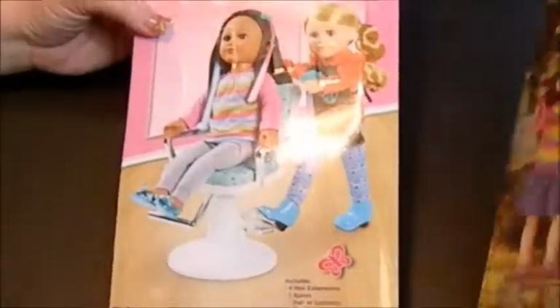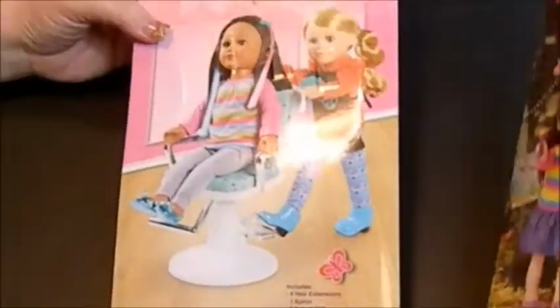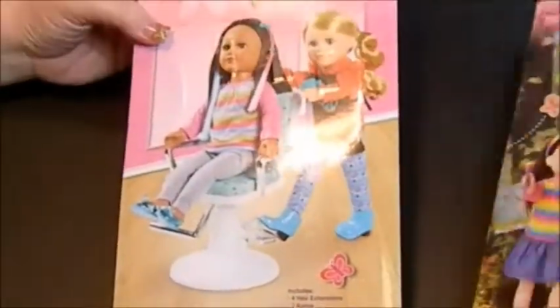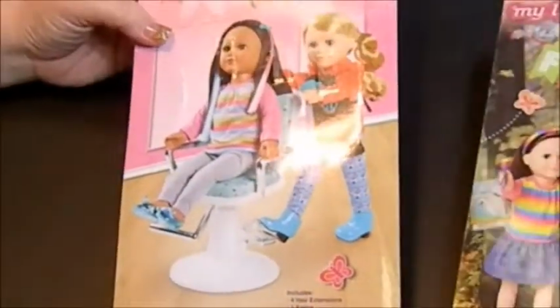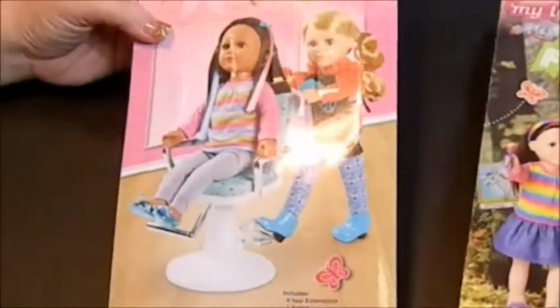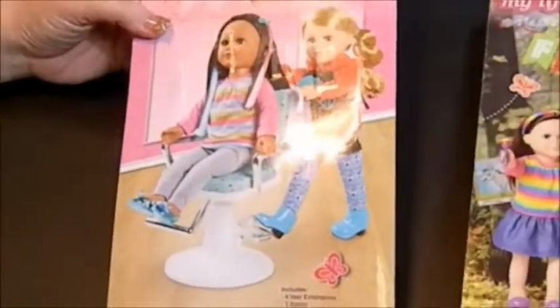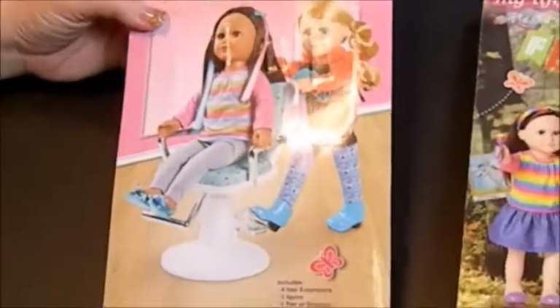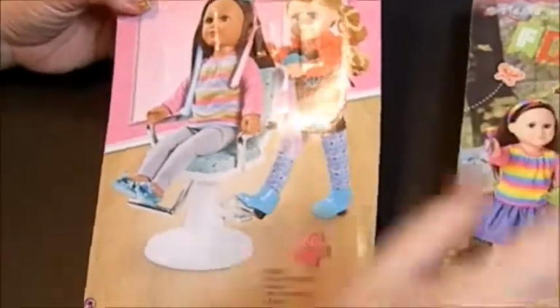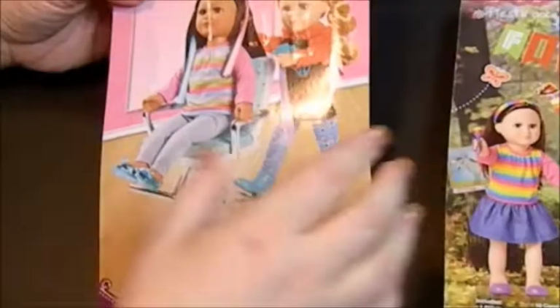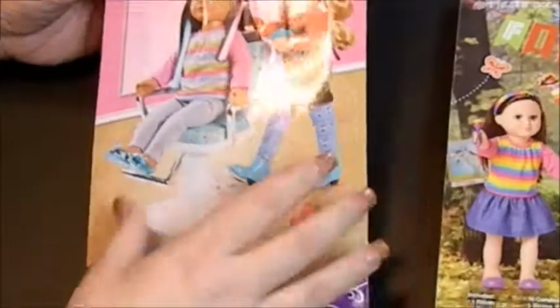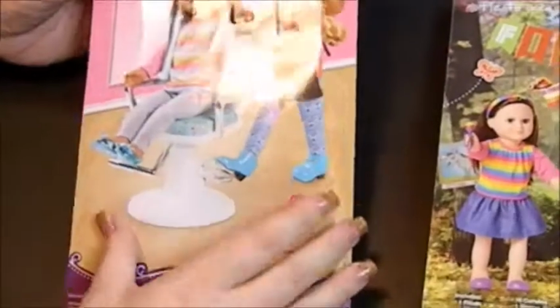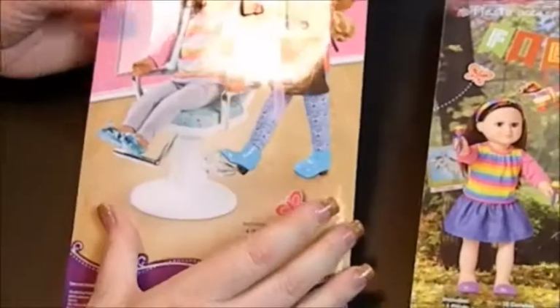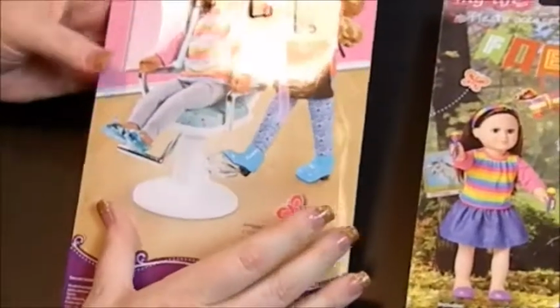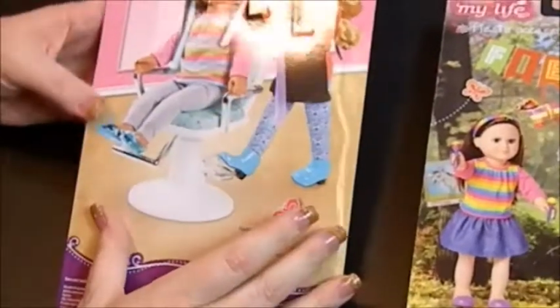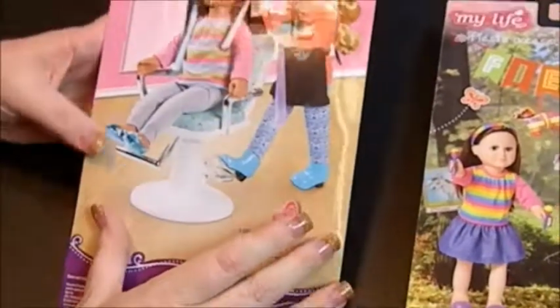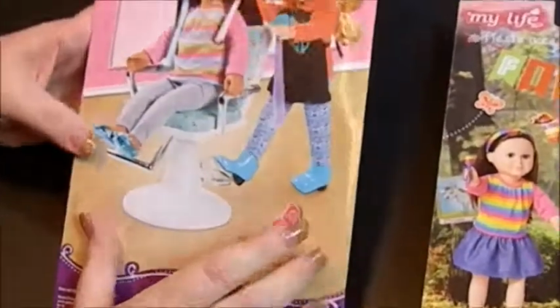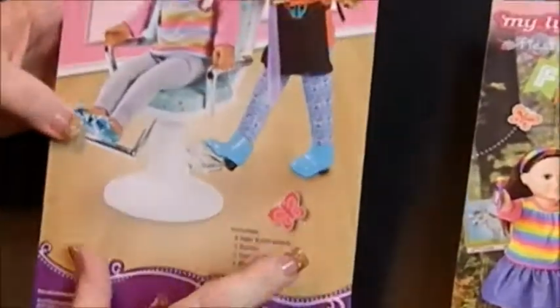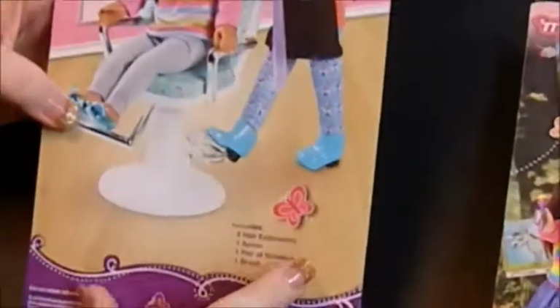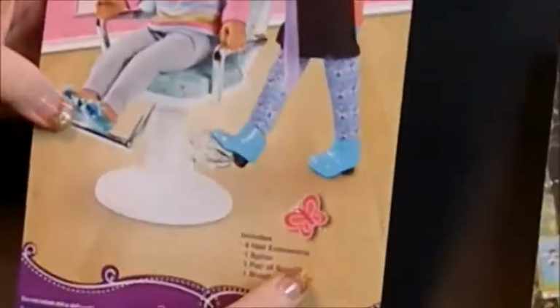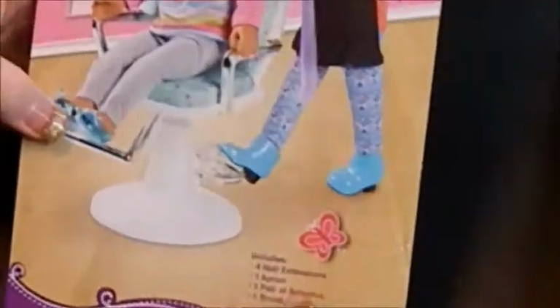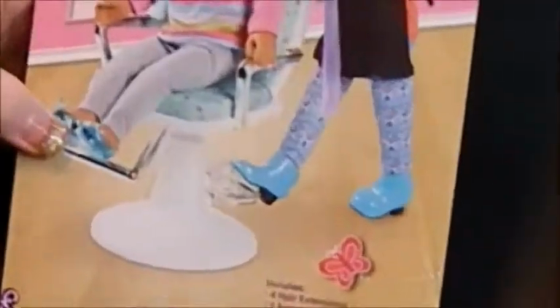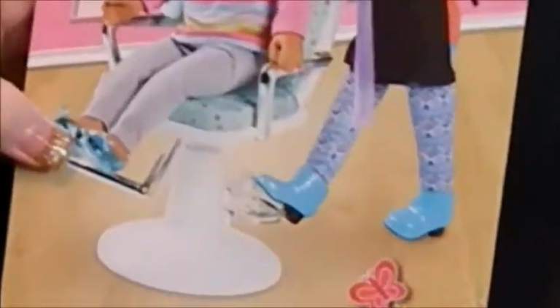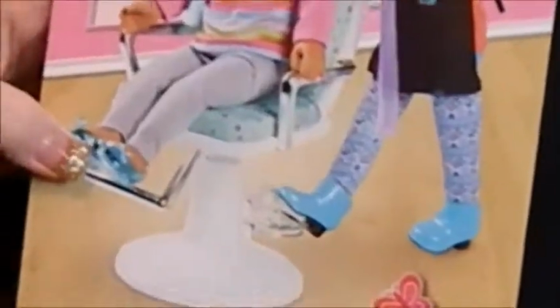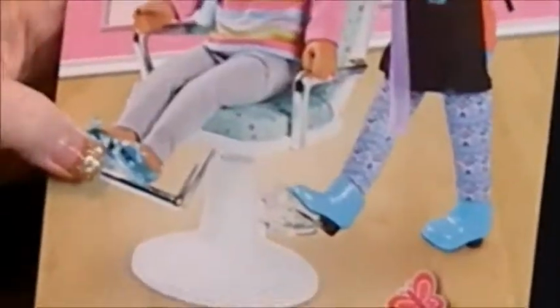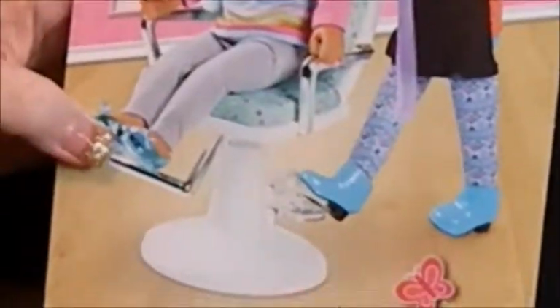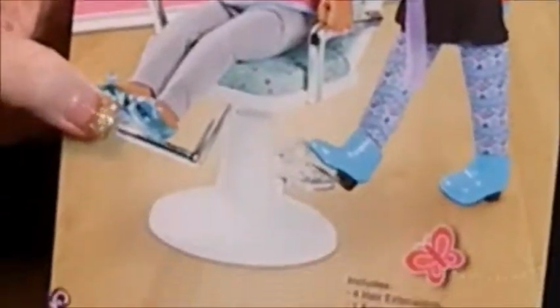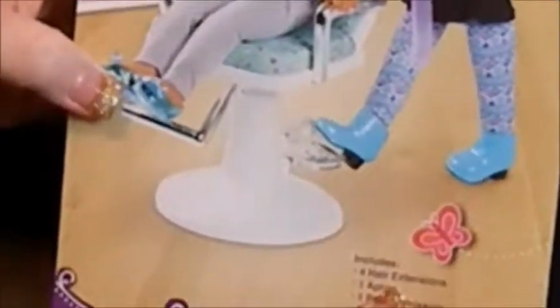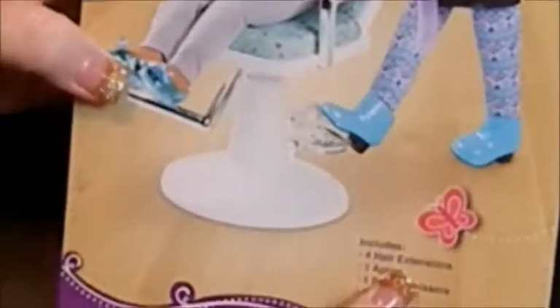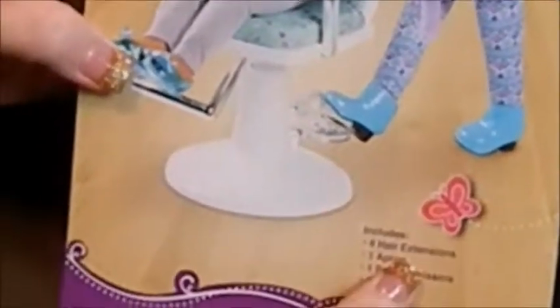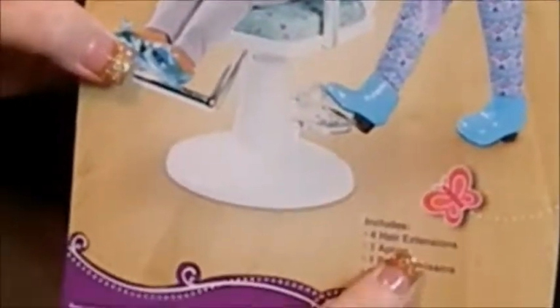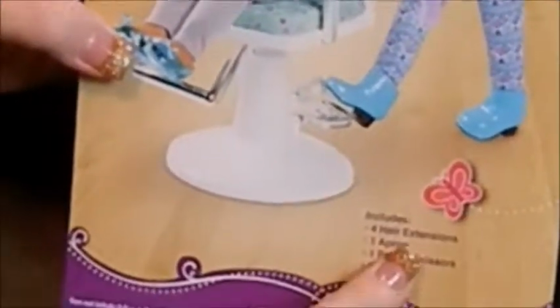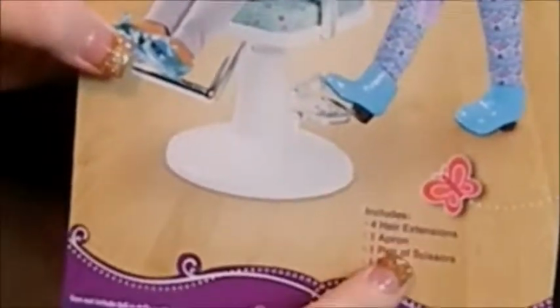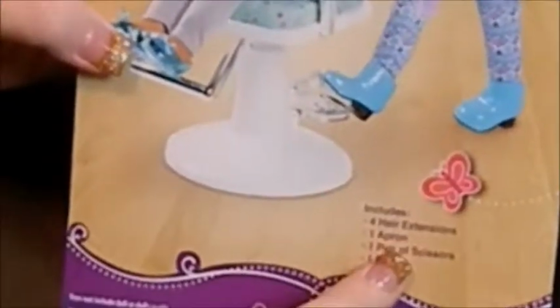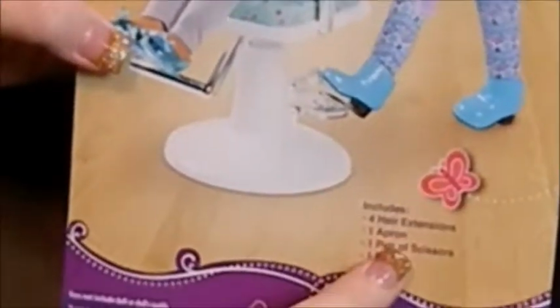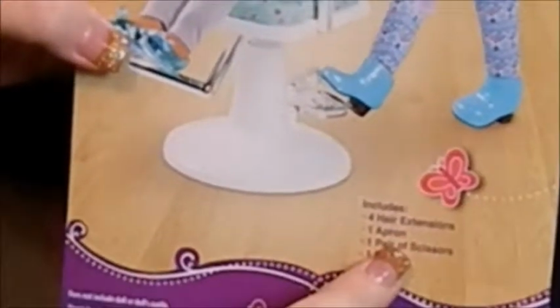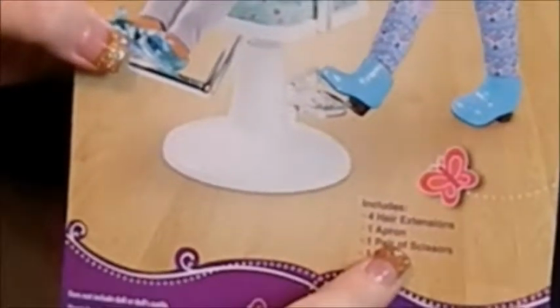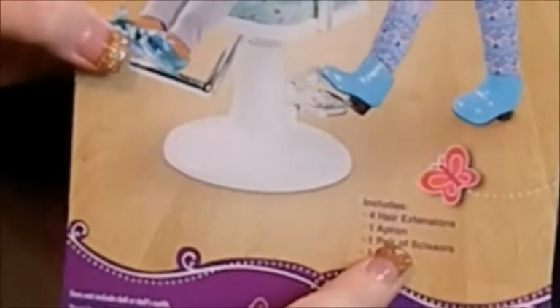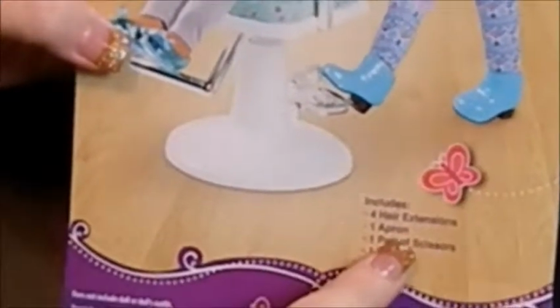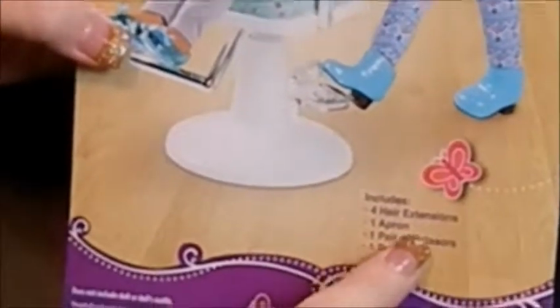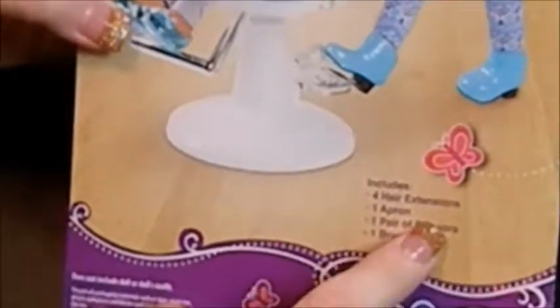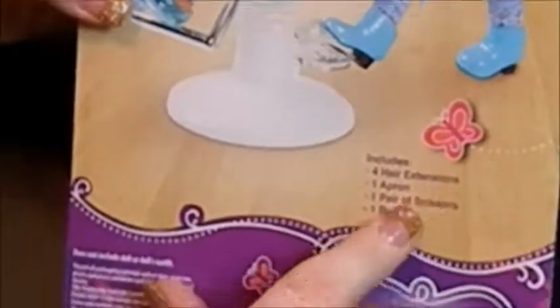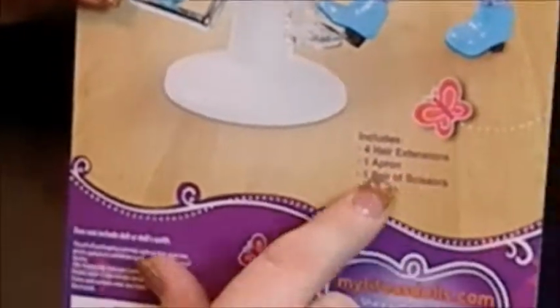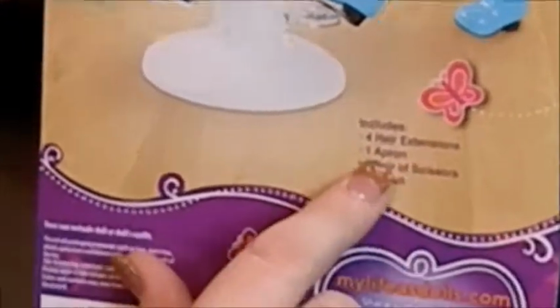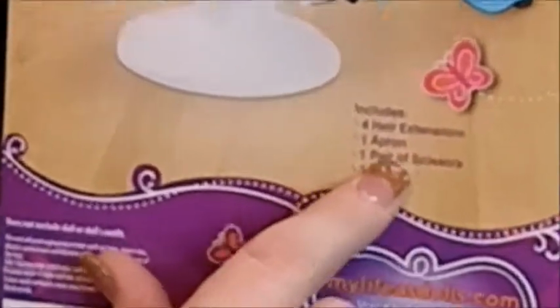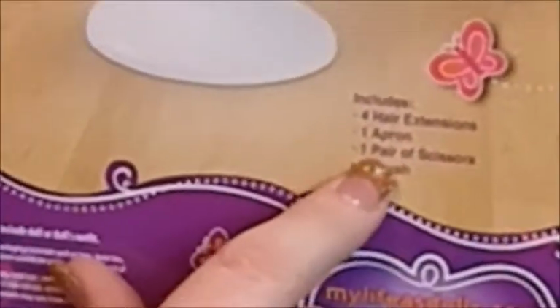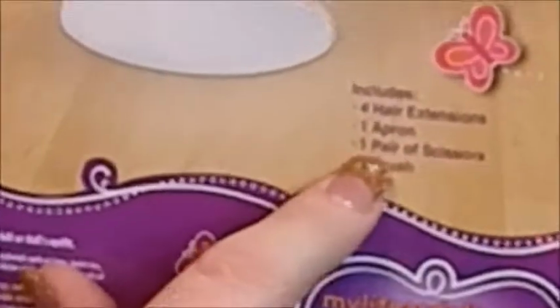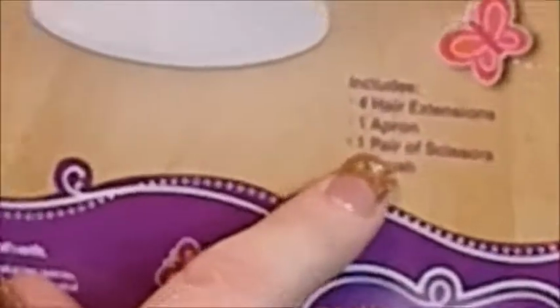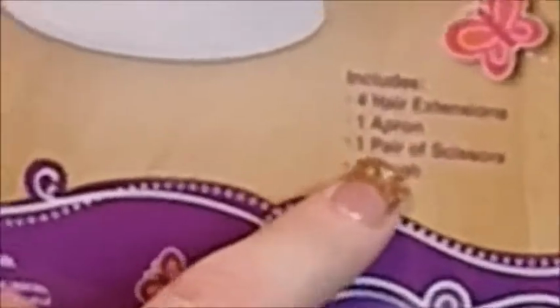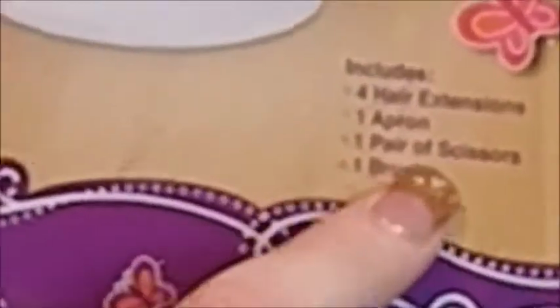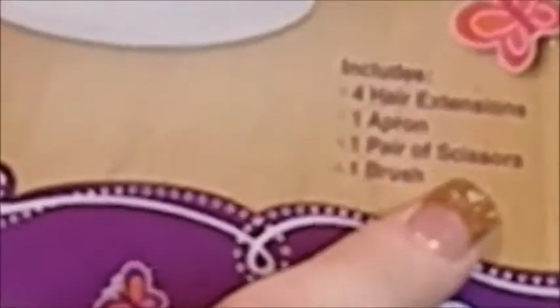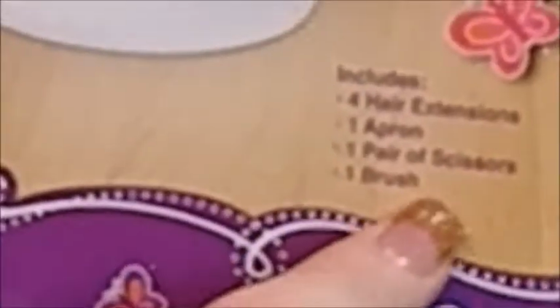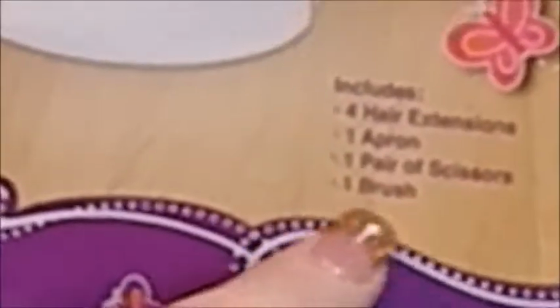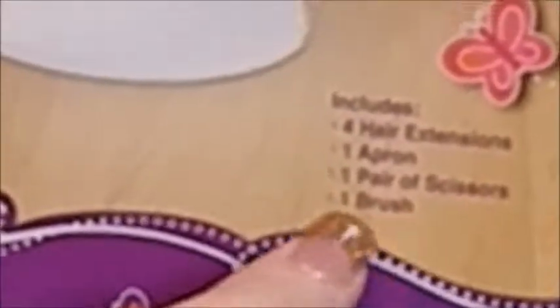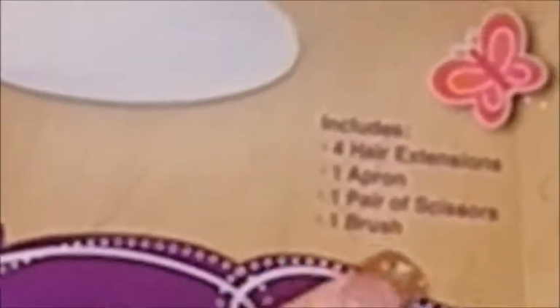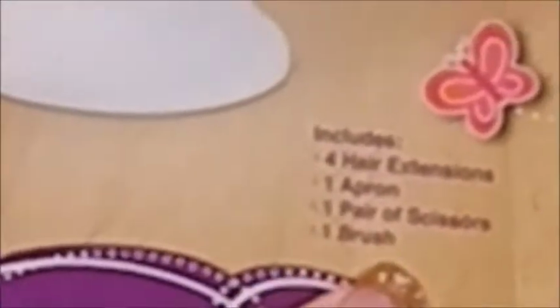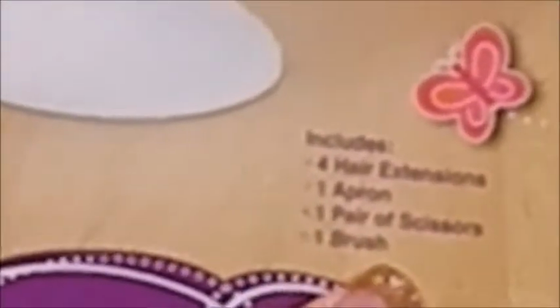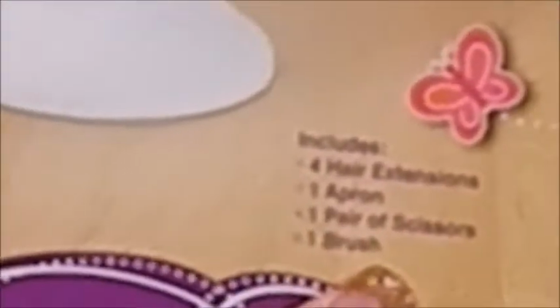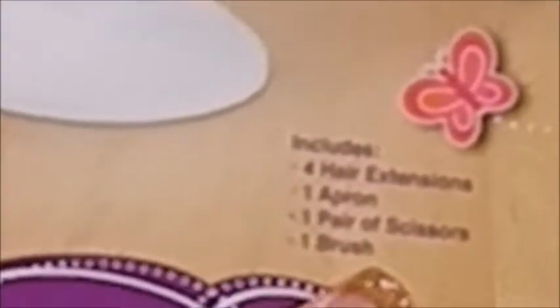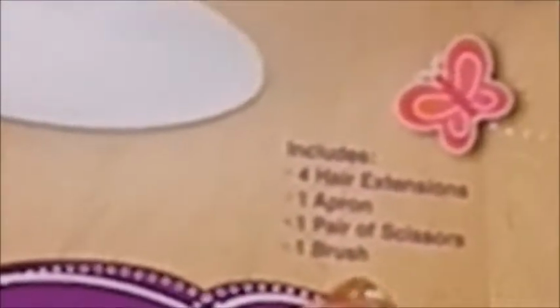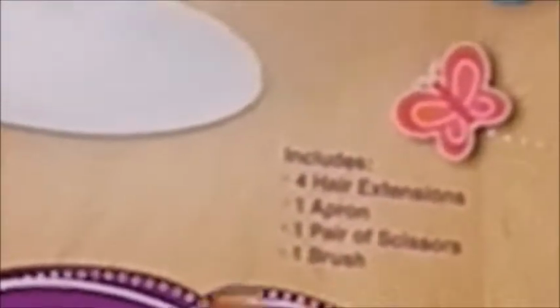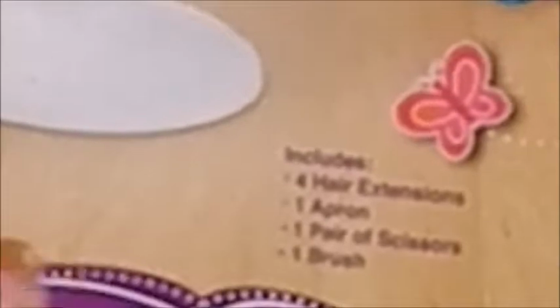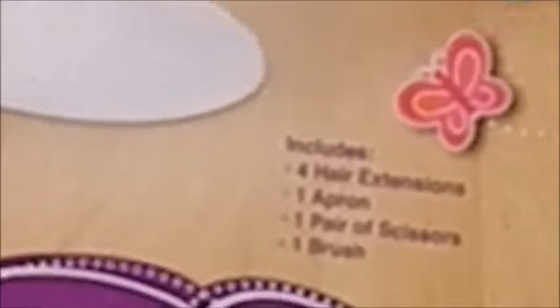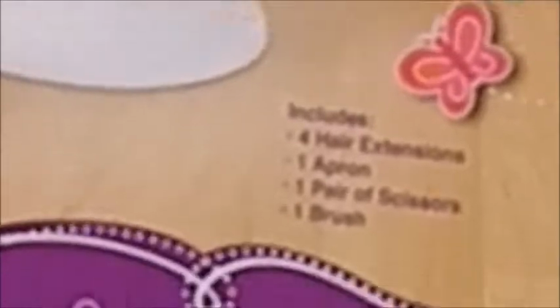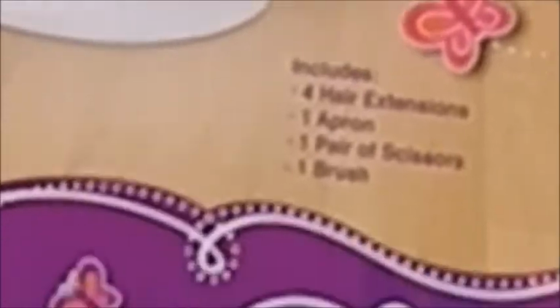So with the Hairstylist set, it includes four hair extensions, one apron, one pair of scissors, and one brush.